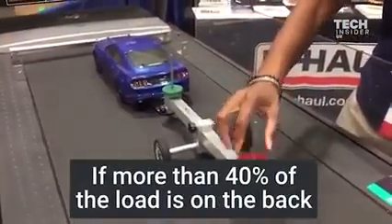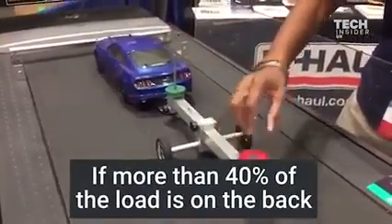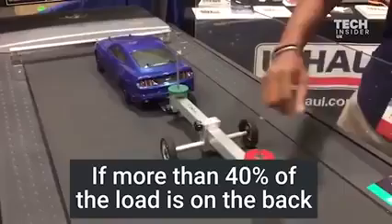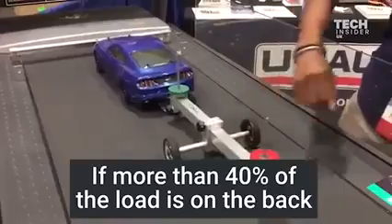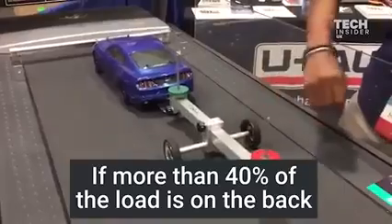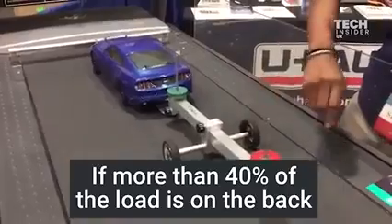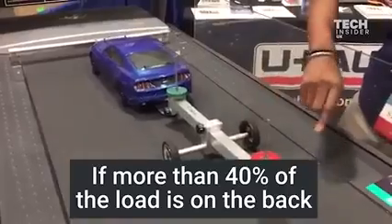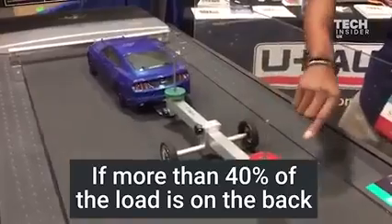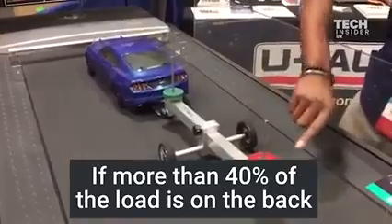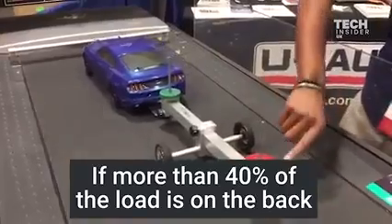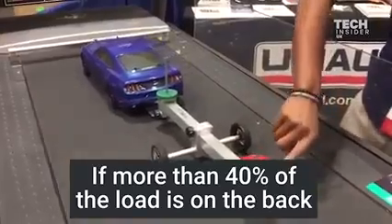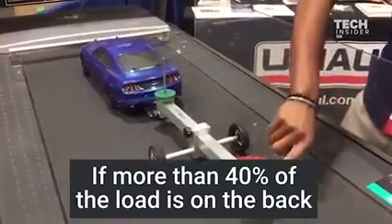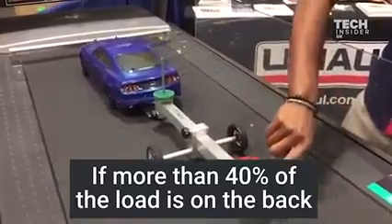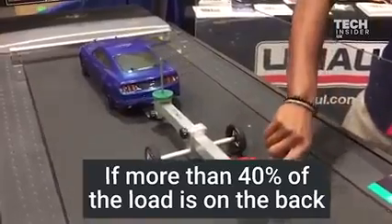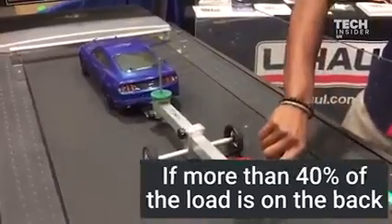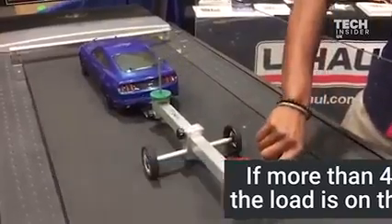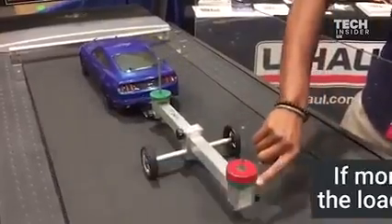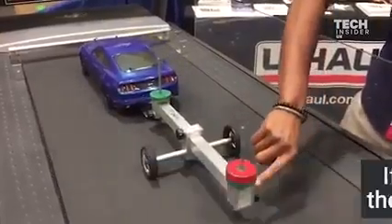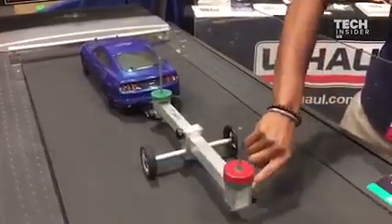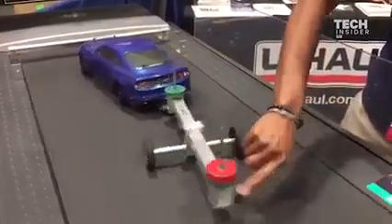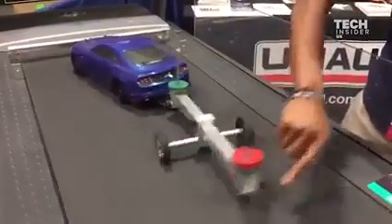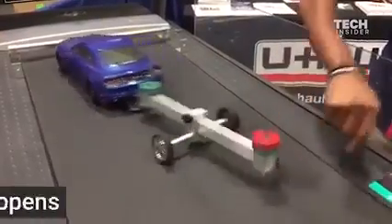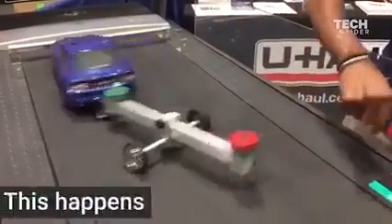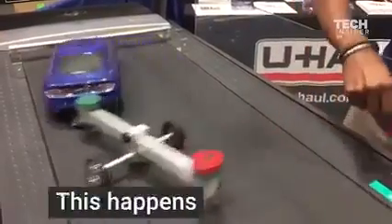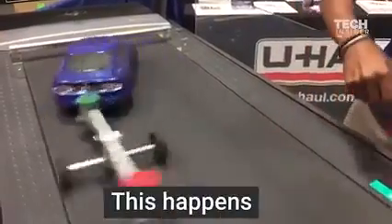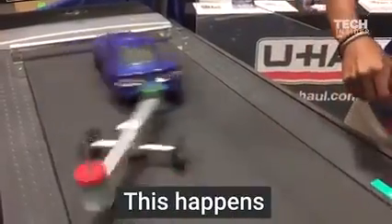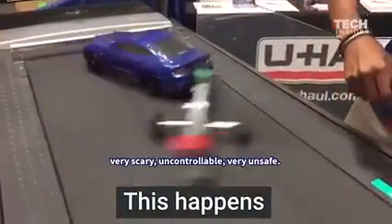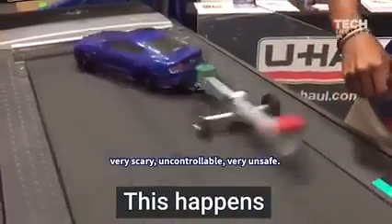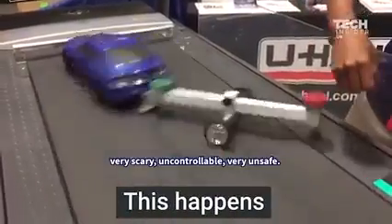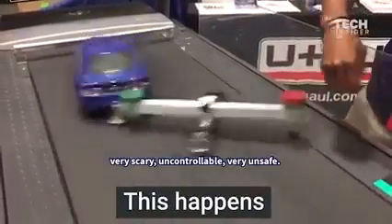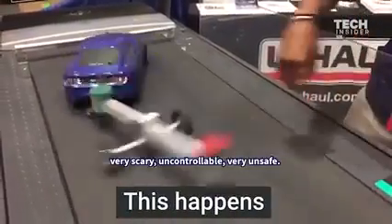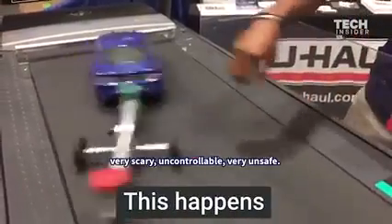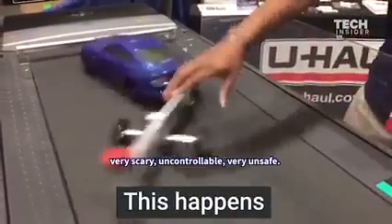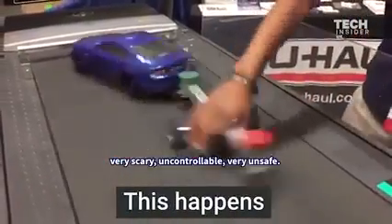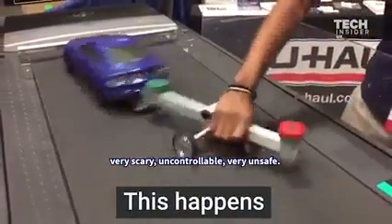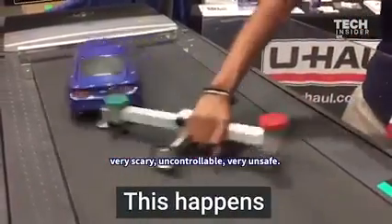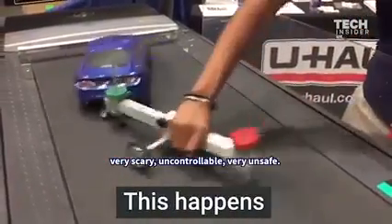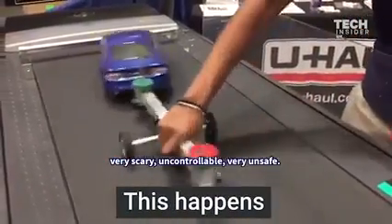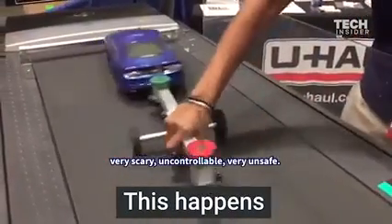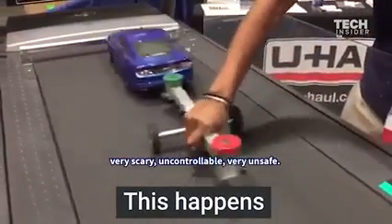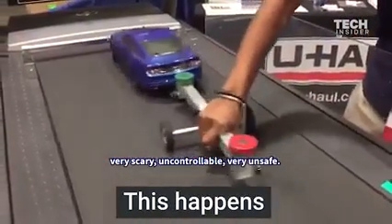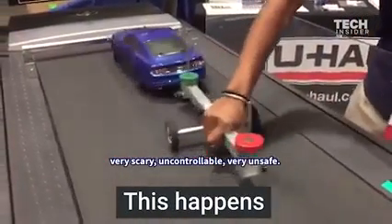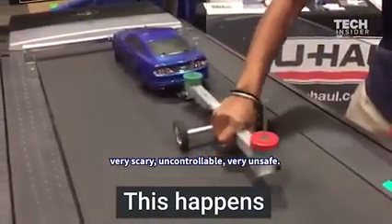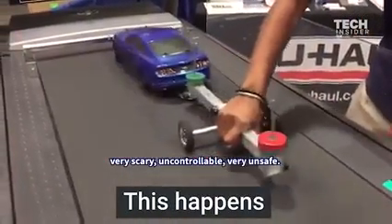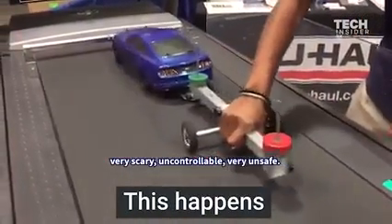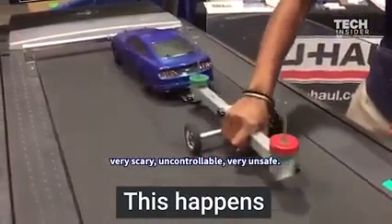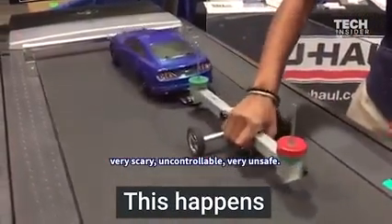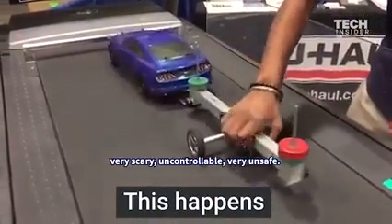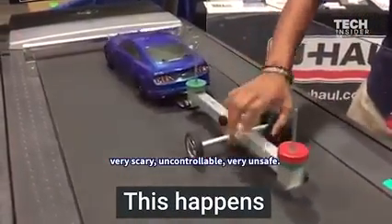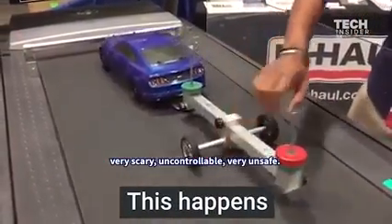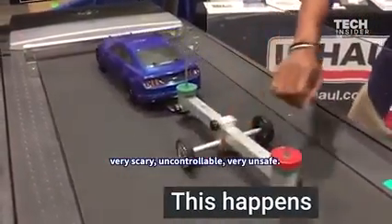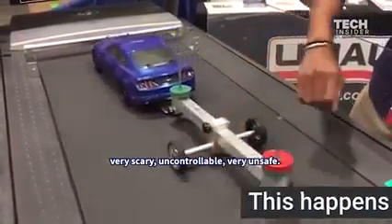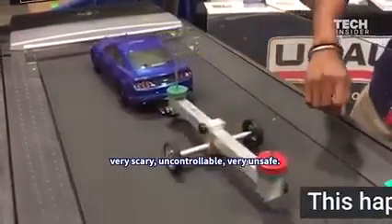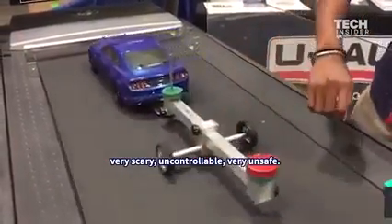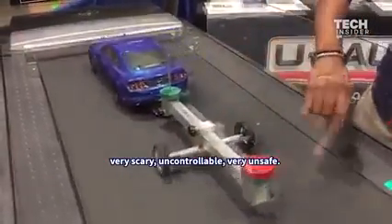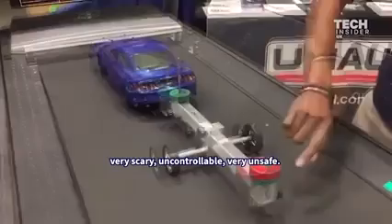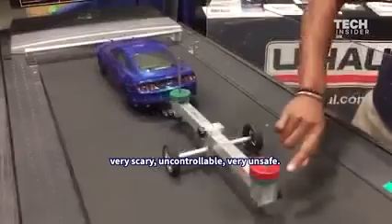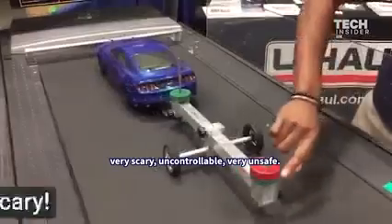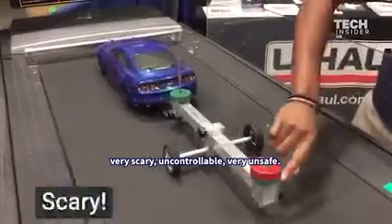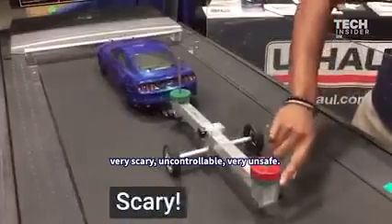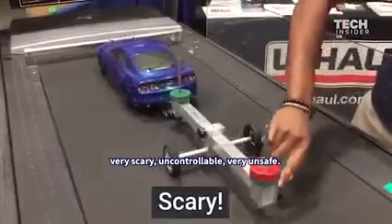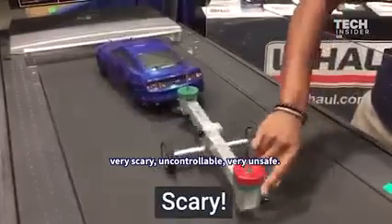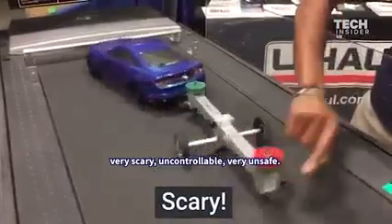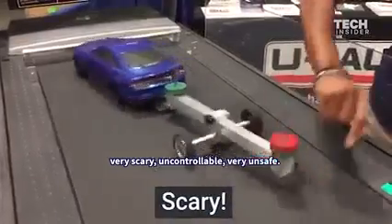...it's very scary, uncontrollable, and very unsafe.